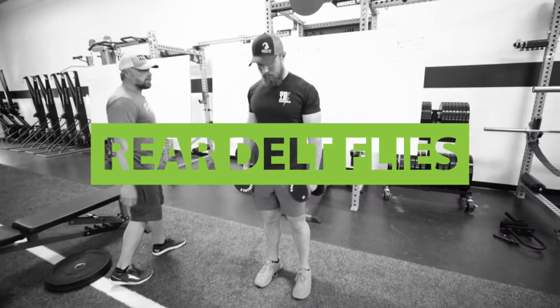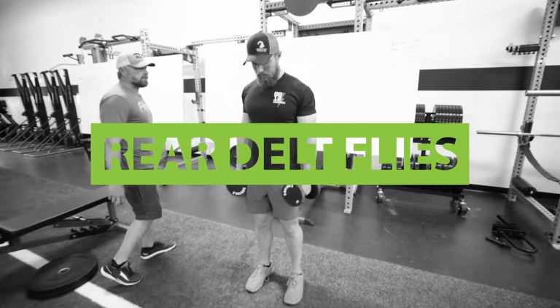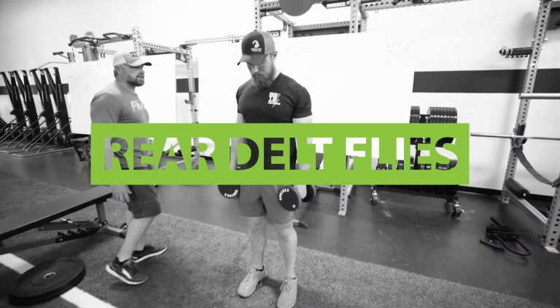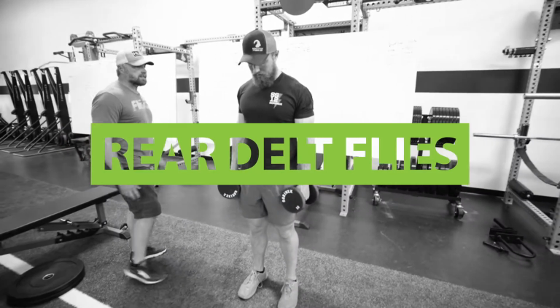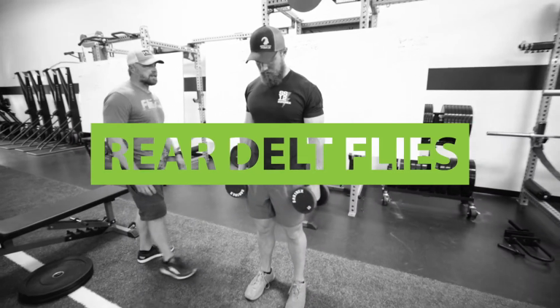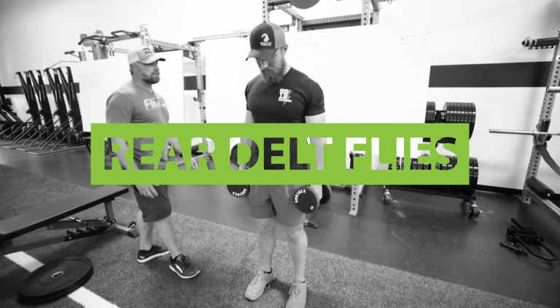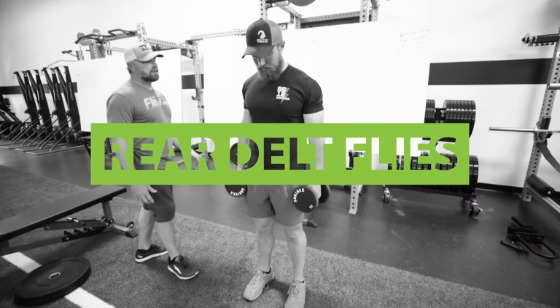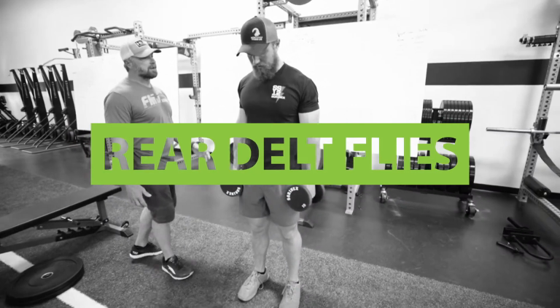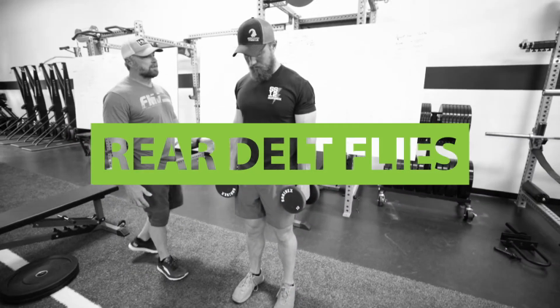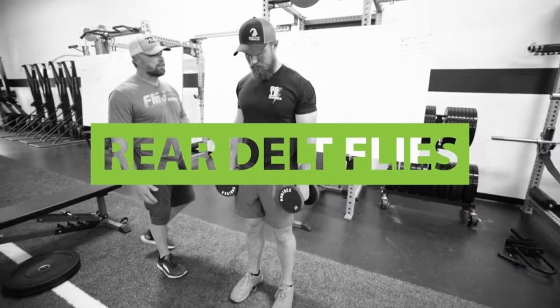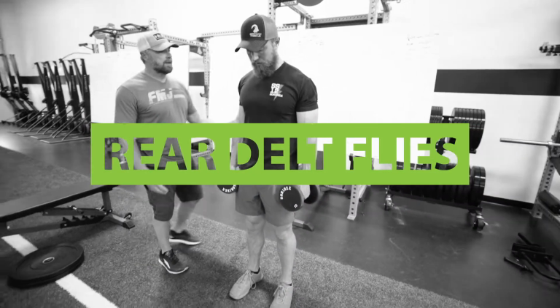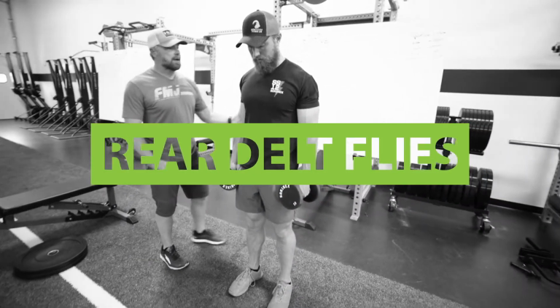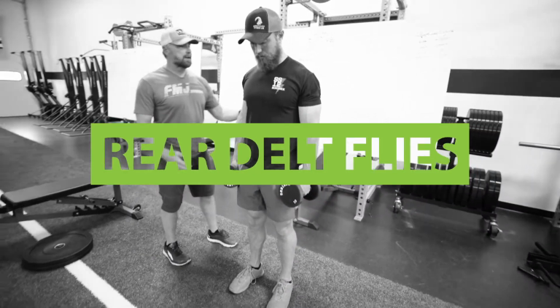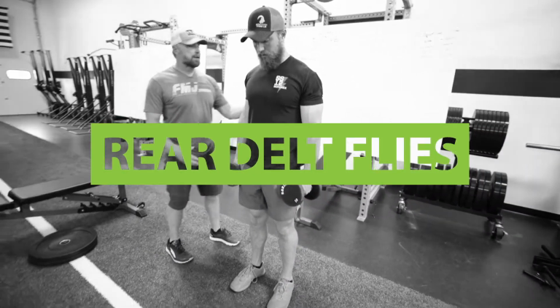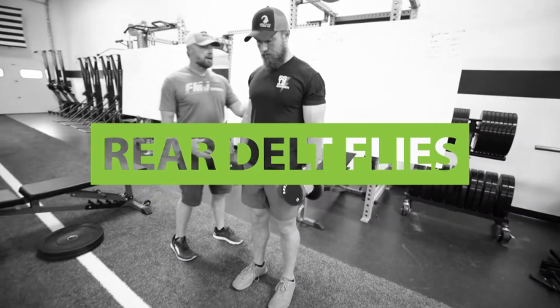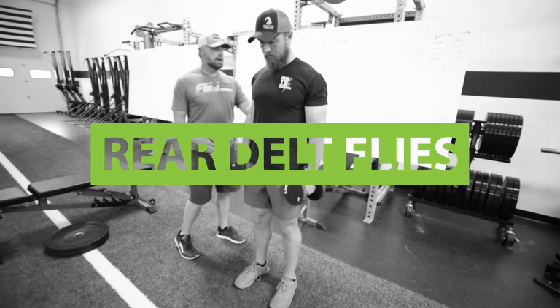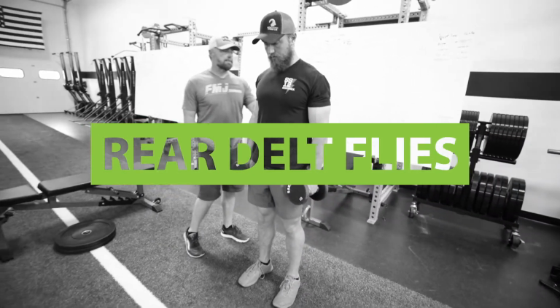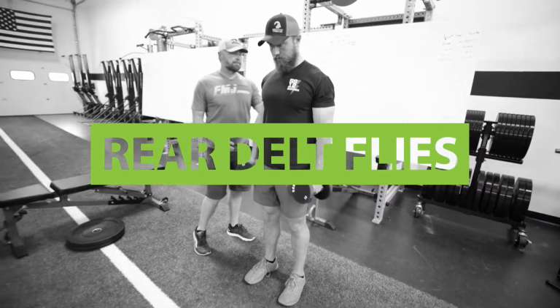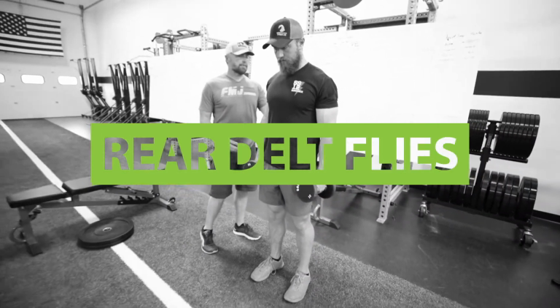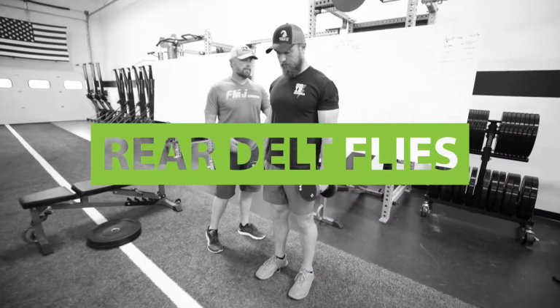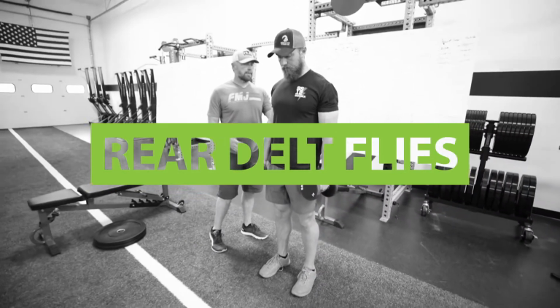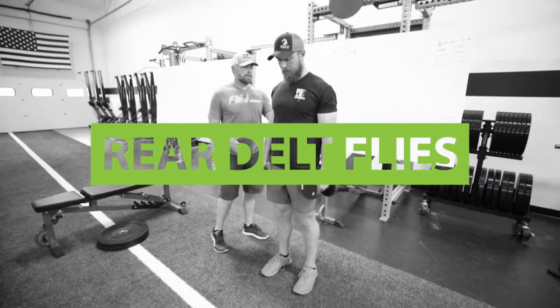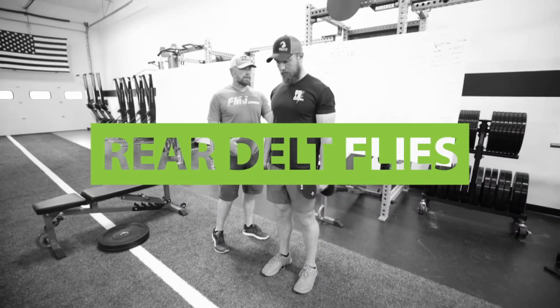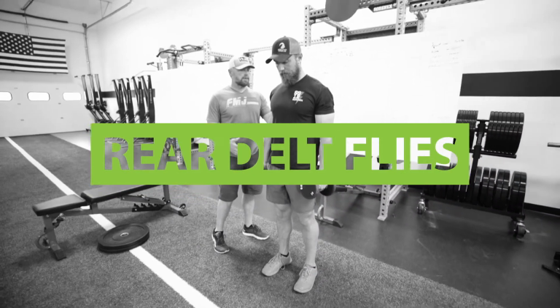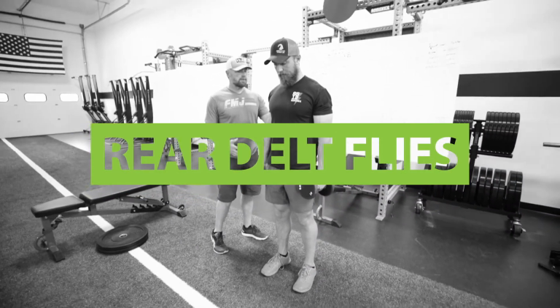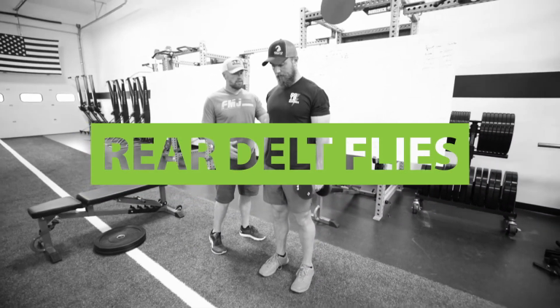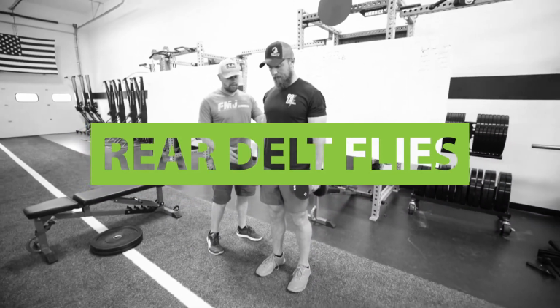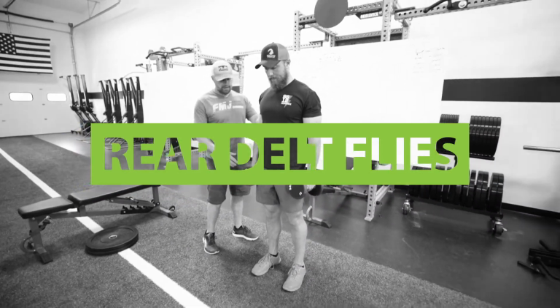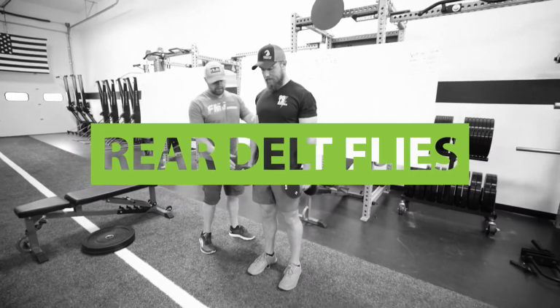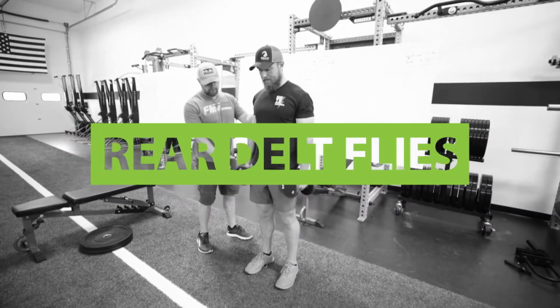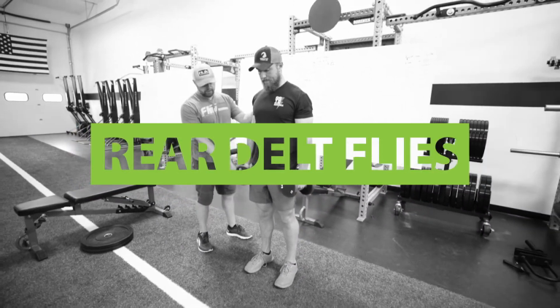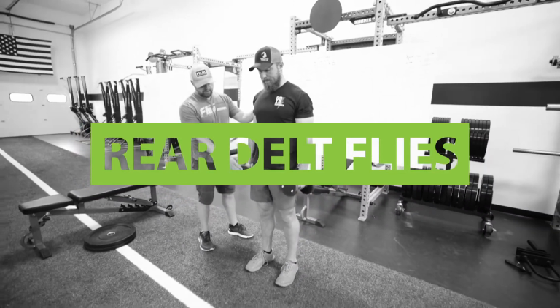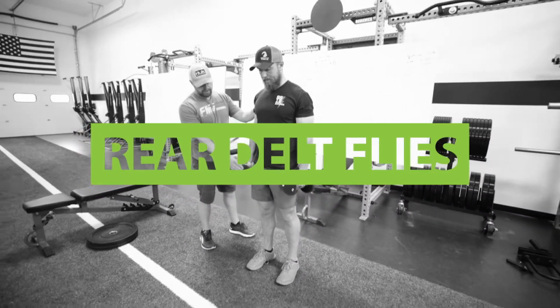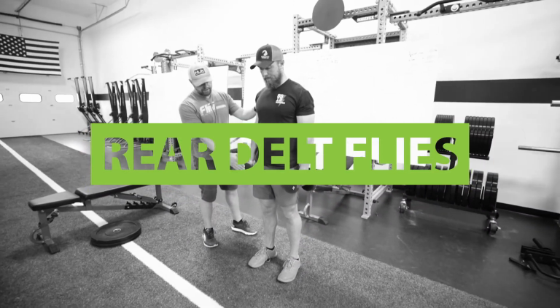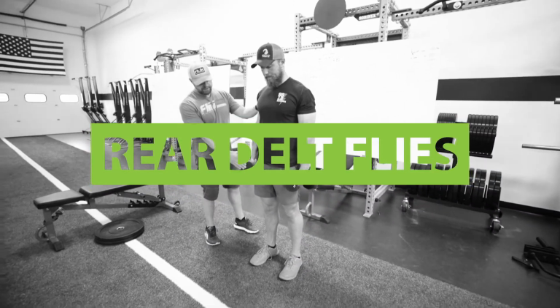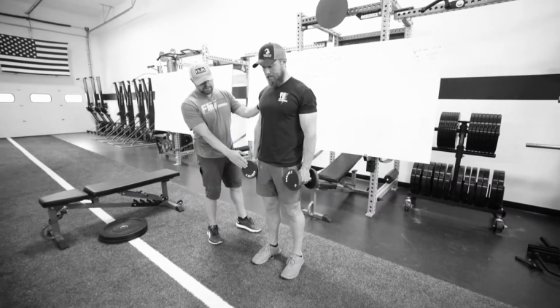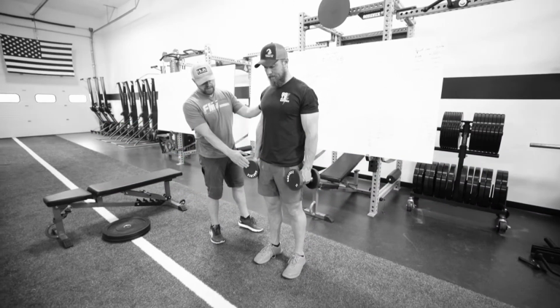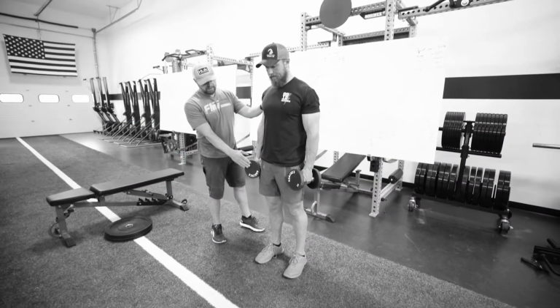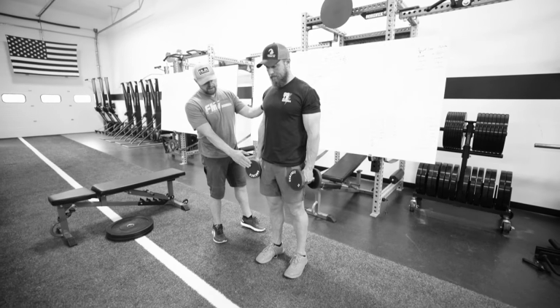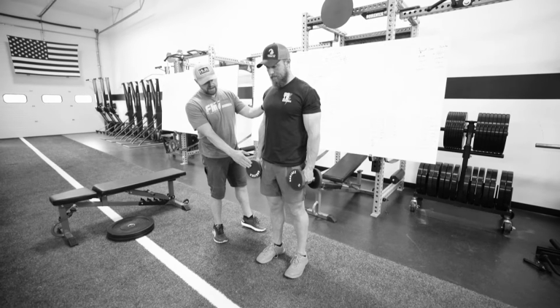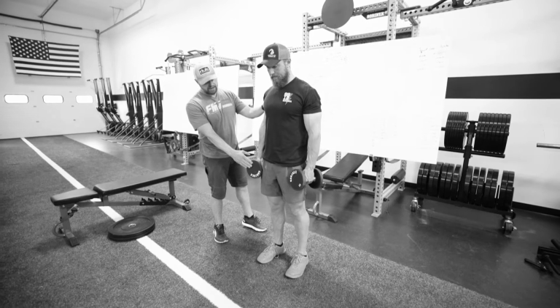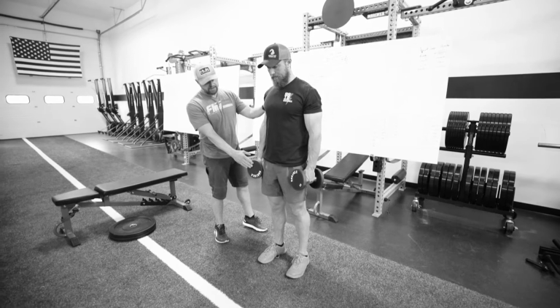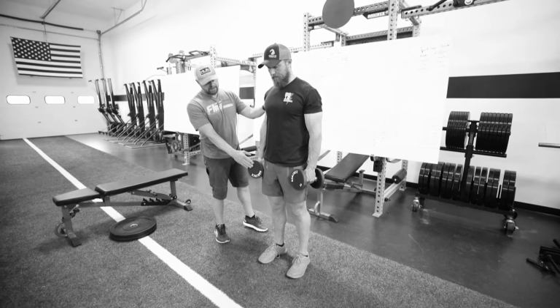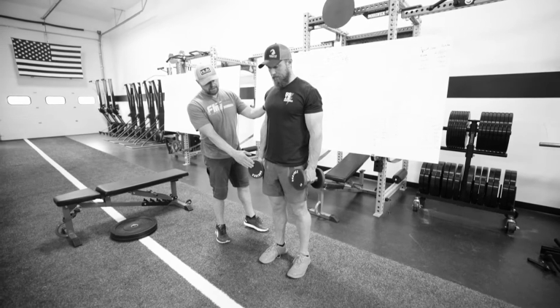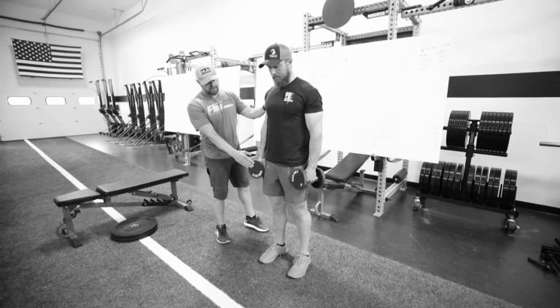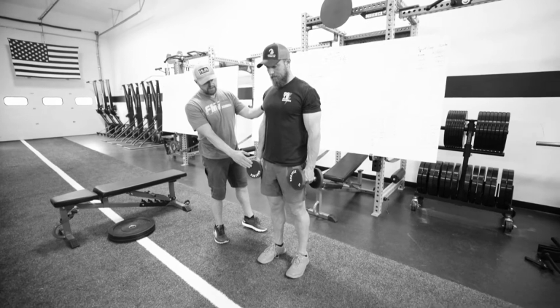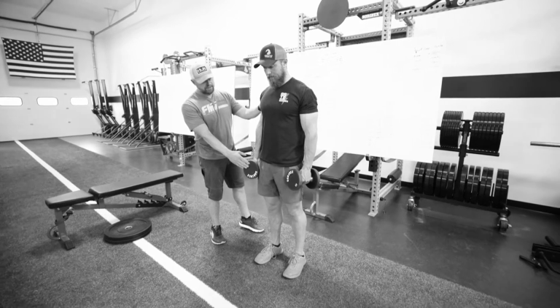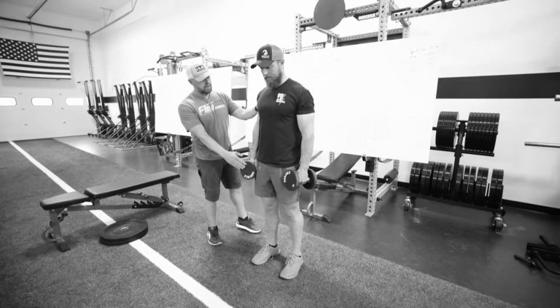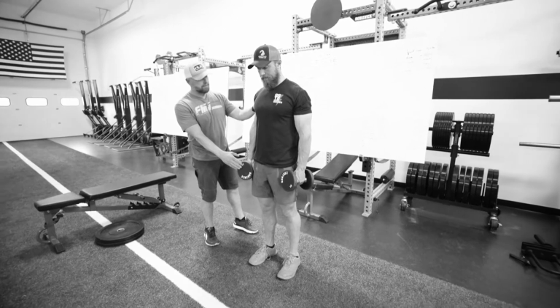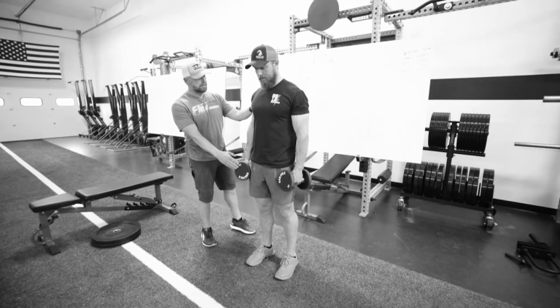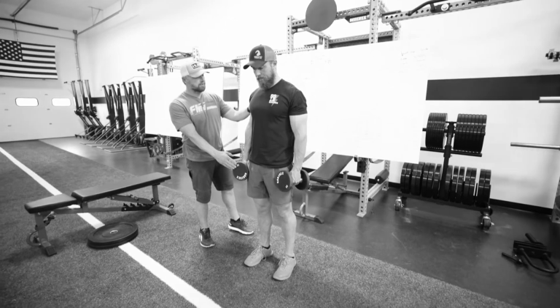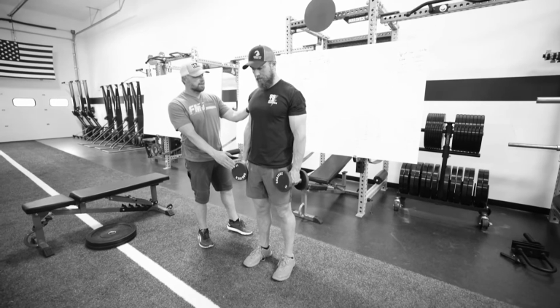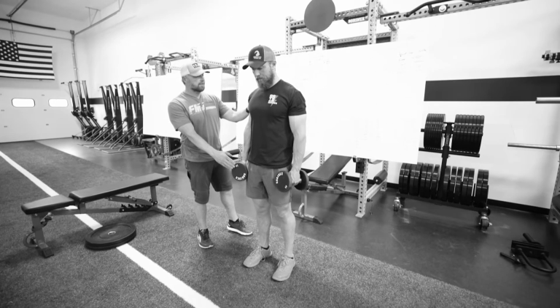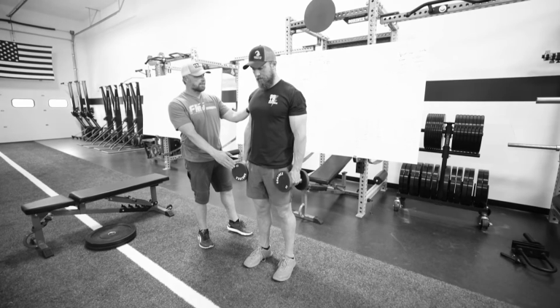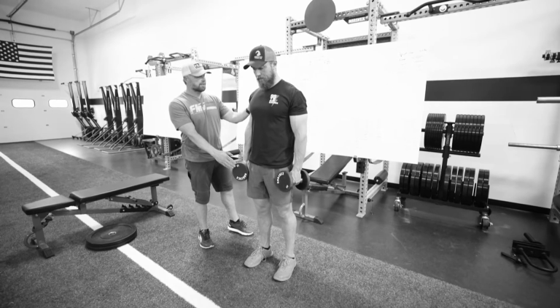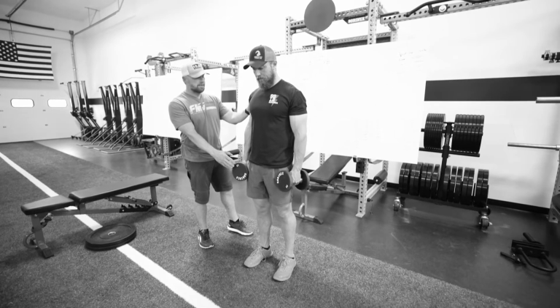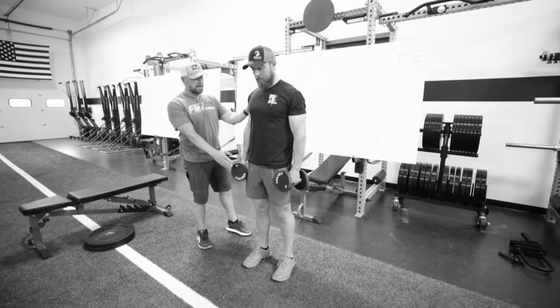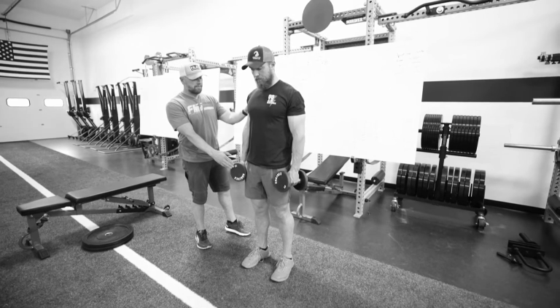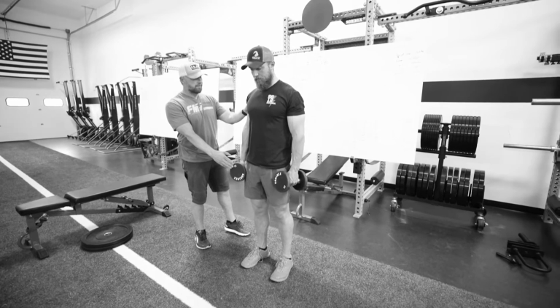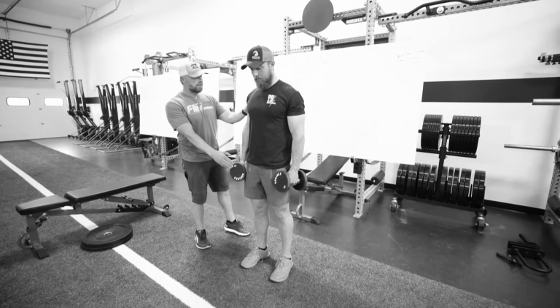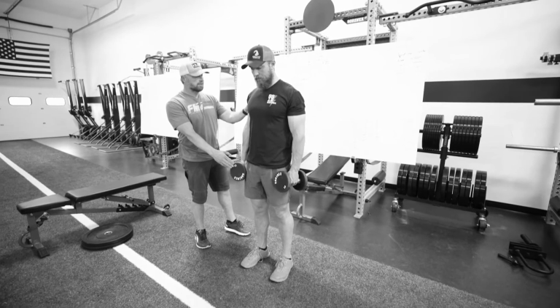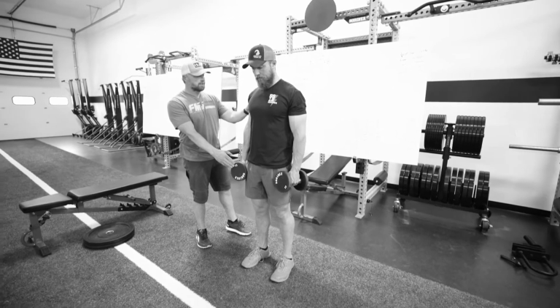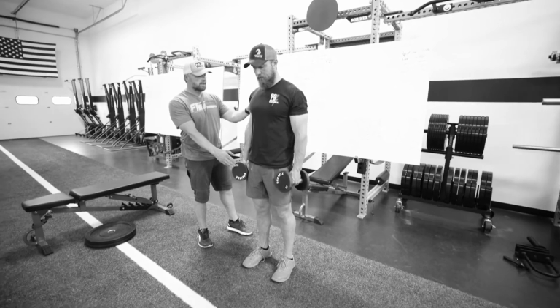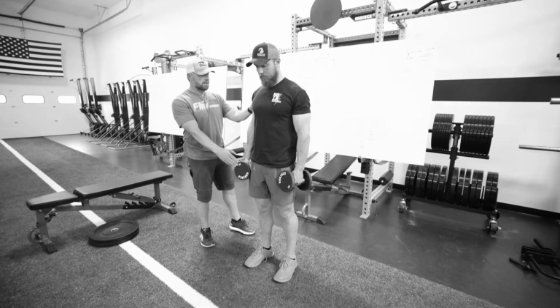We're gonna do a standing rear delt fly. Have your sandbags or your dumbbells, whatever you have available to you.